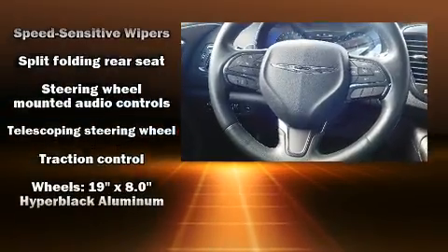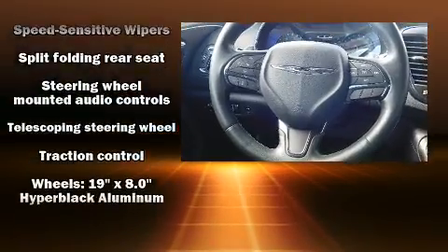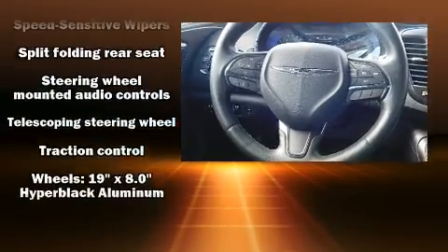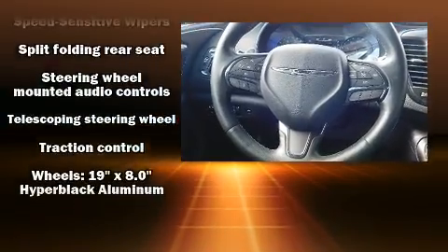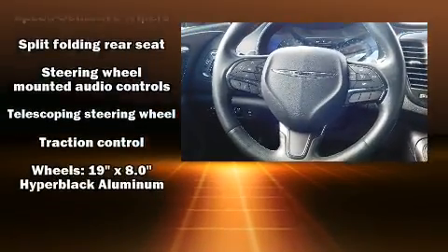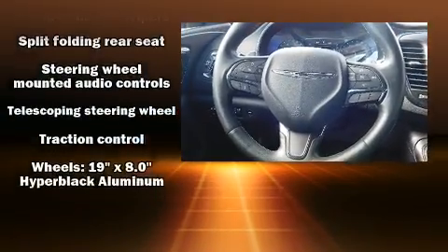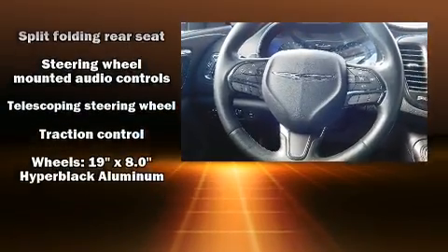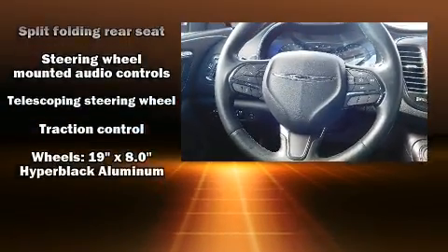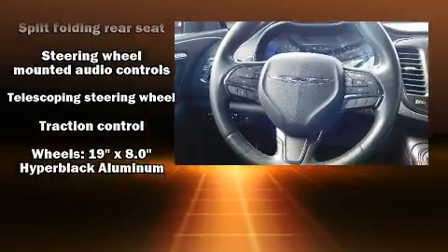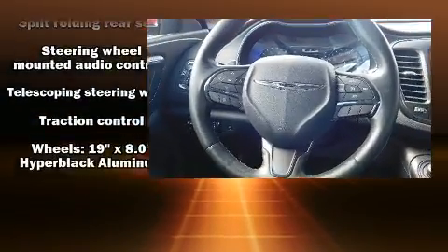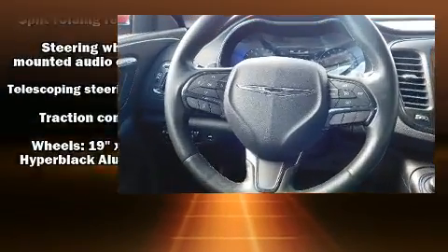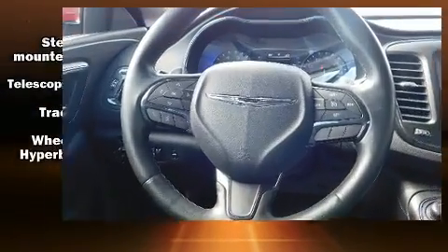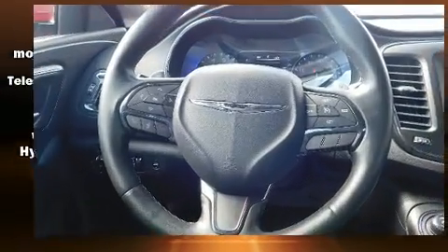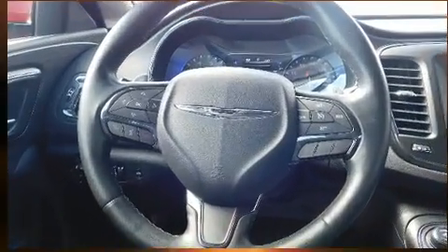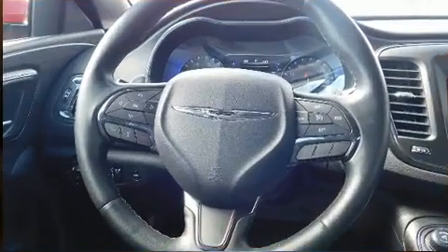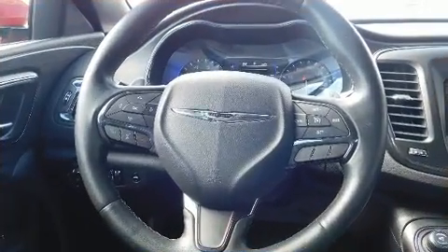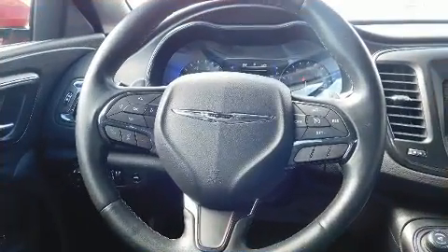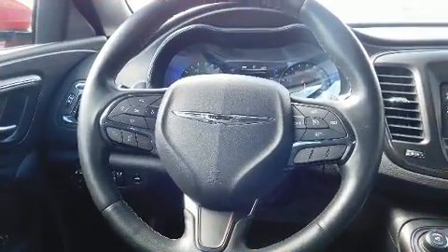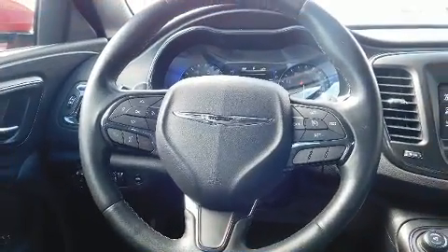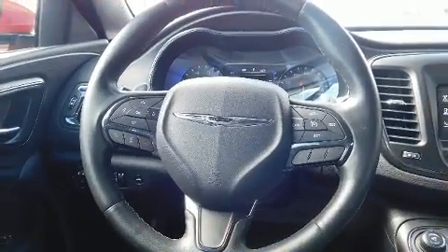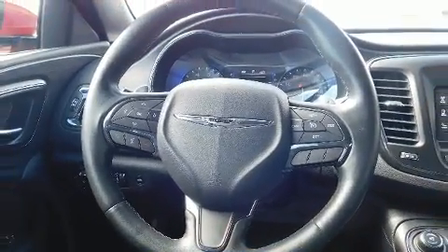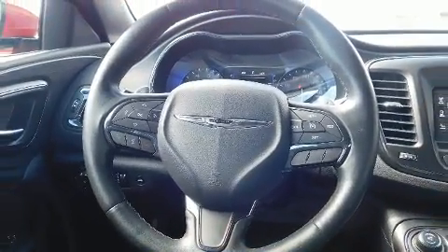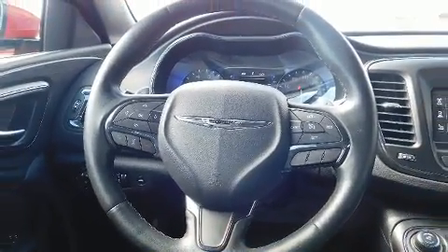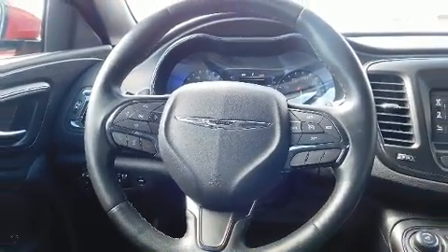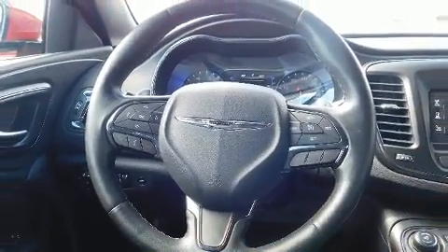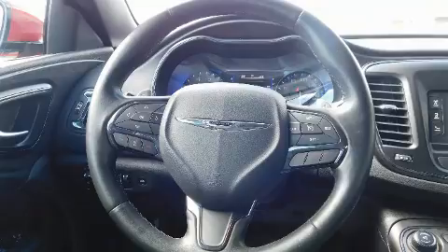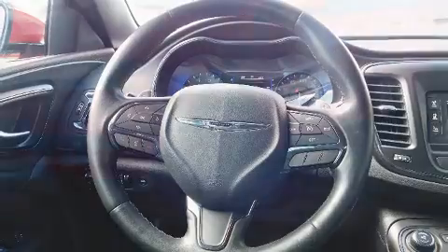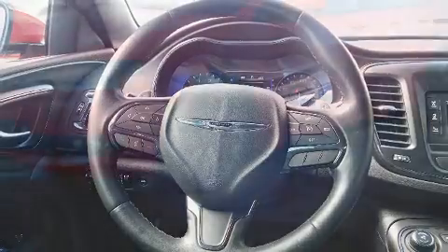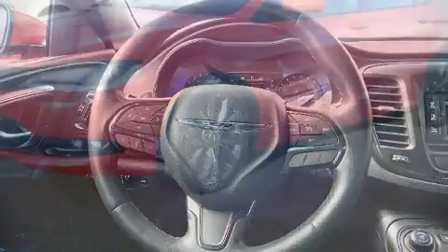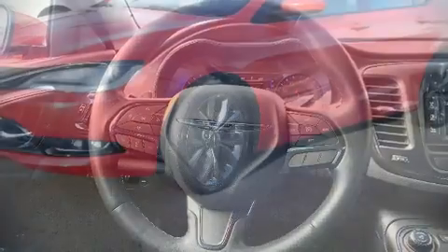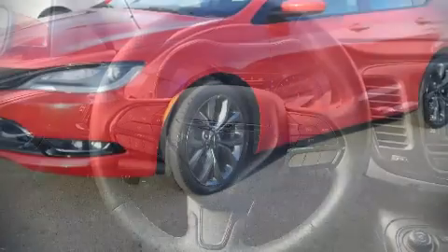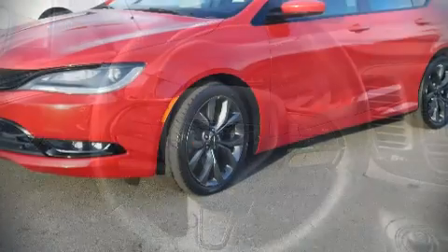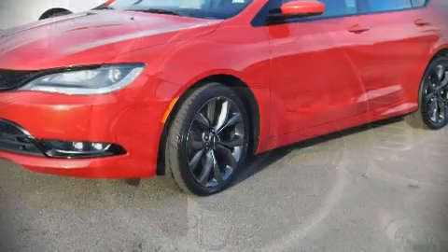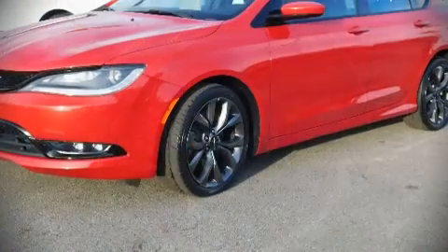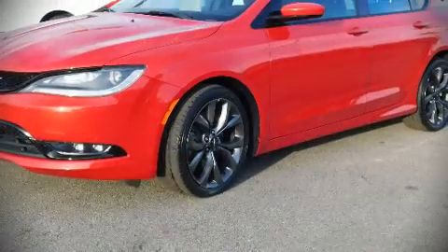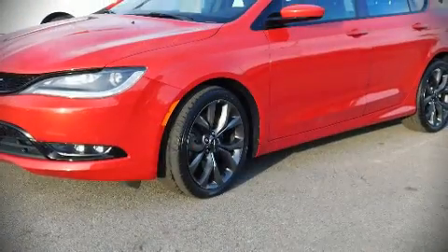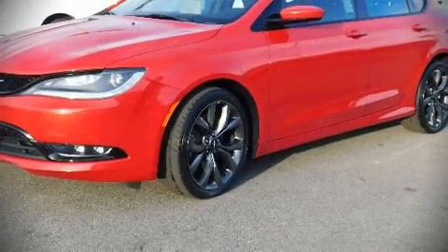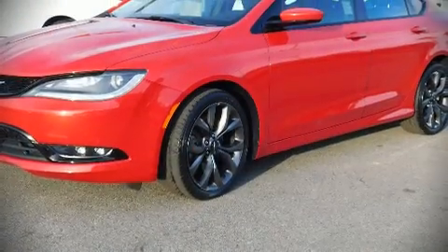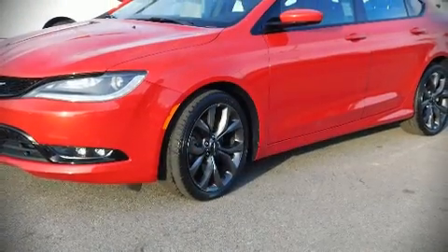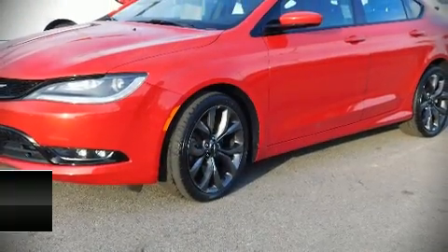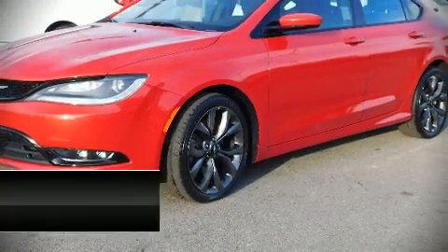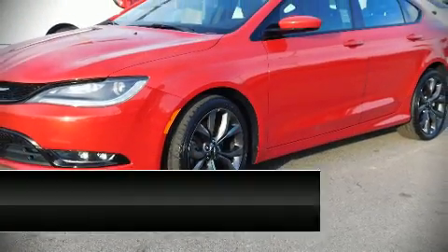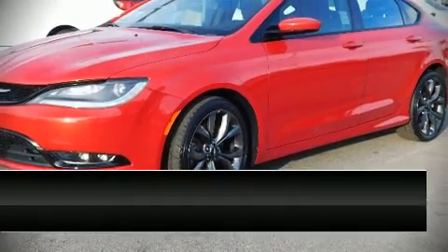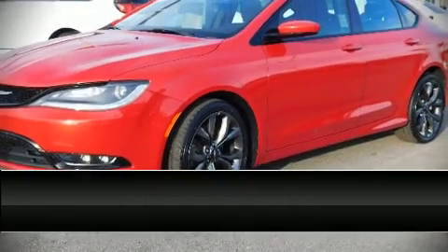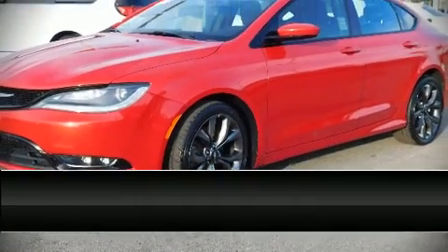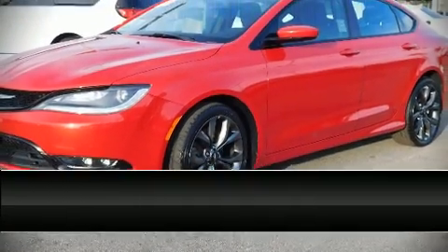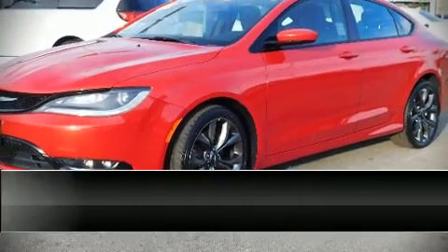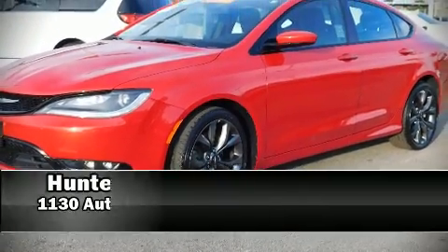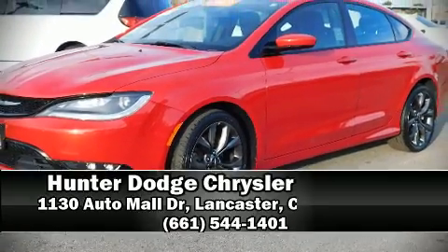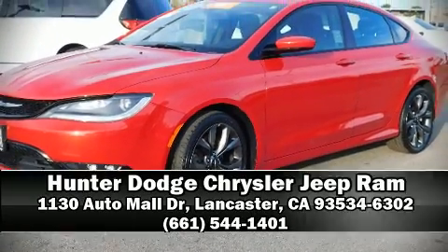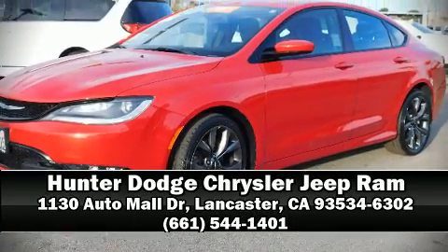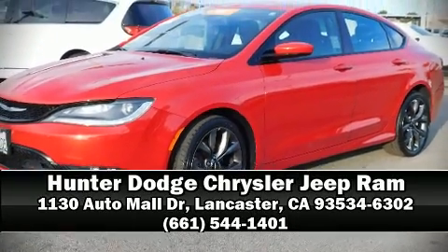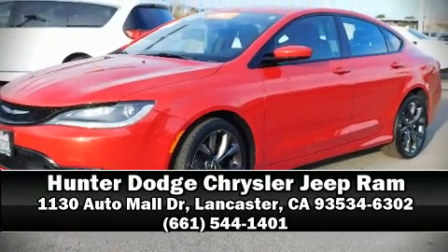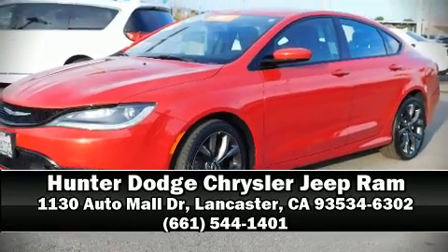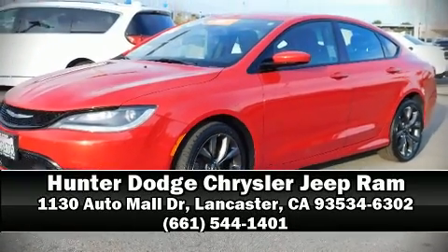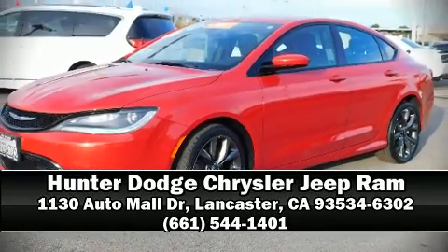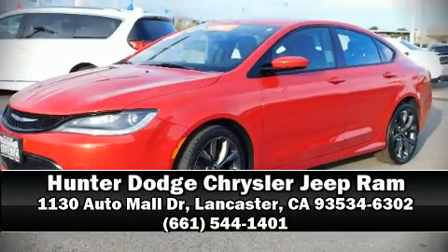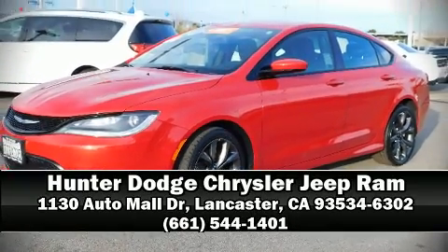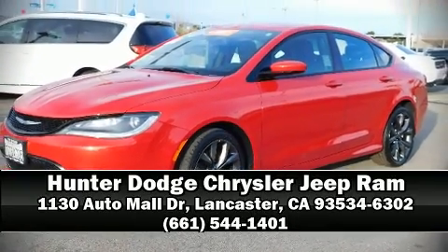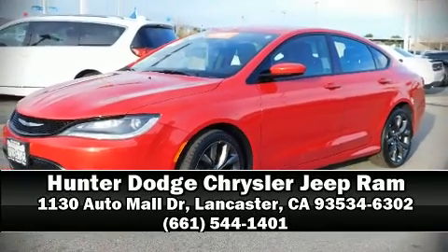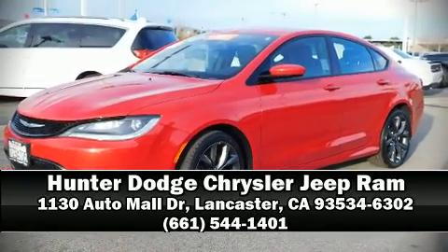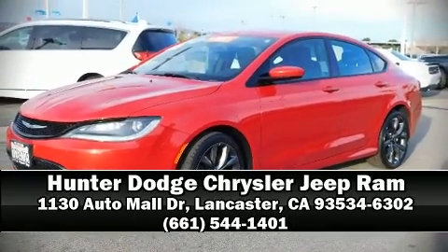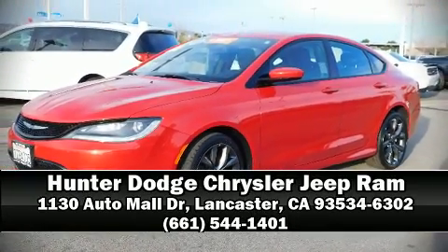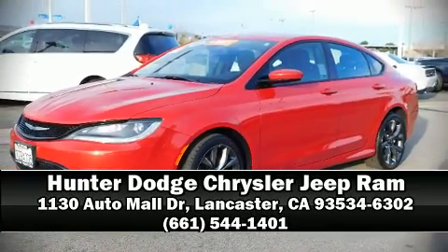This vehicle has achieved certified pre-owned status by passing Chrysler's rigorous certification process. Please don't hesitate to give us a call.